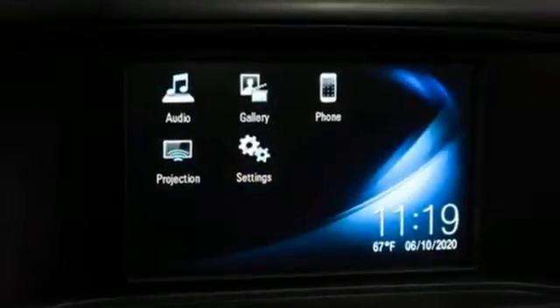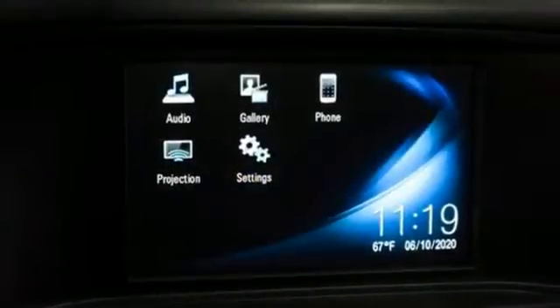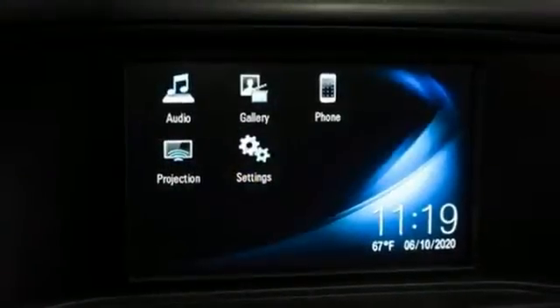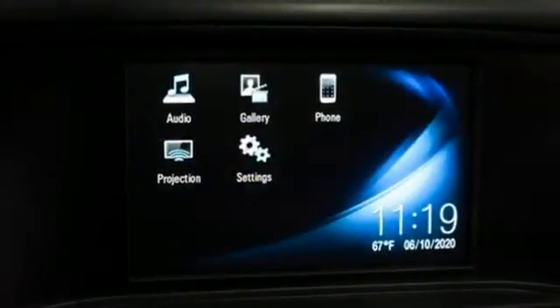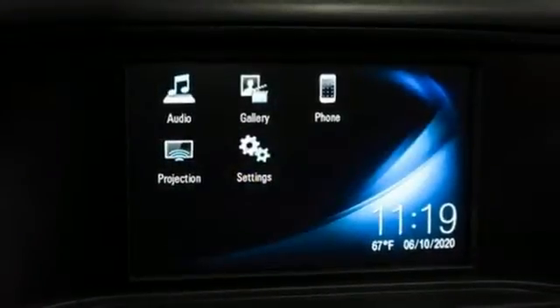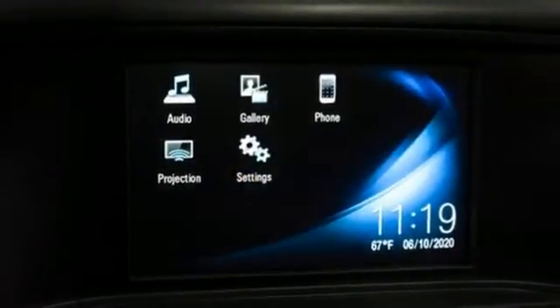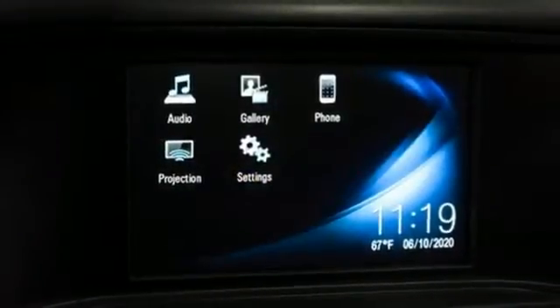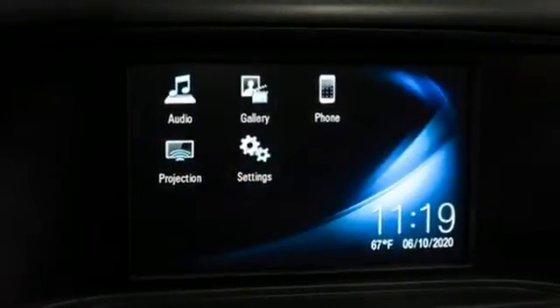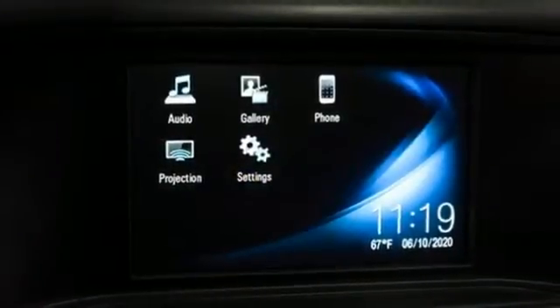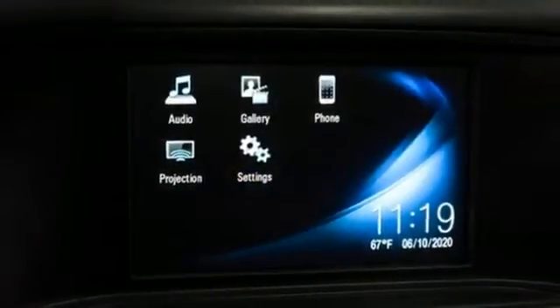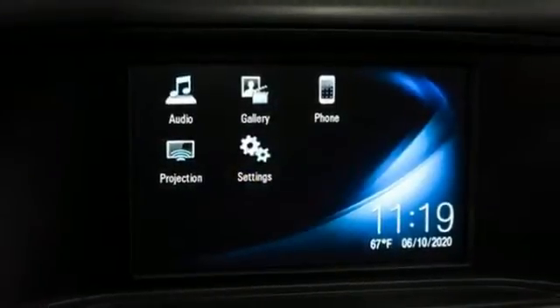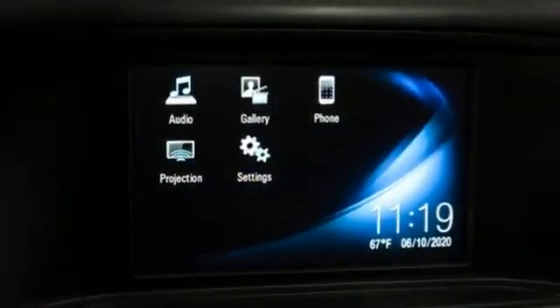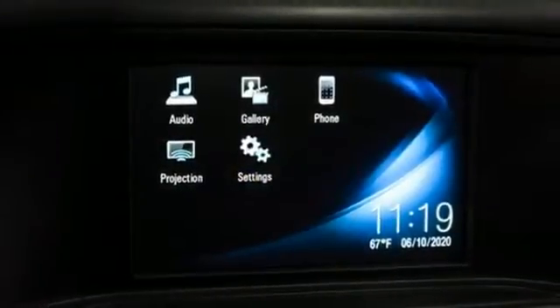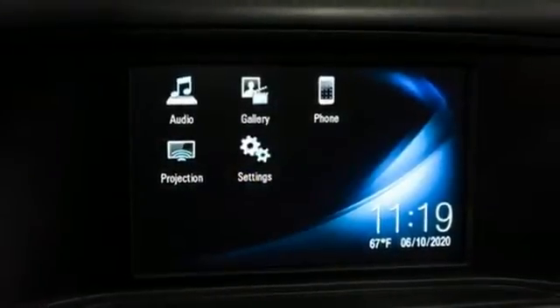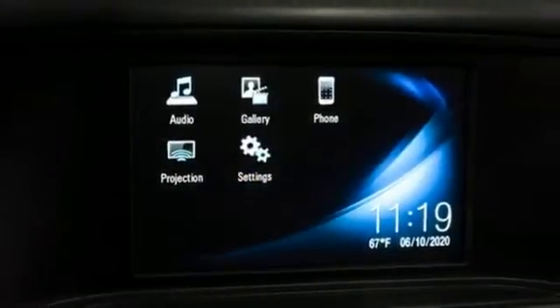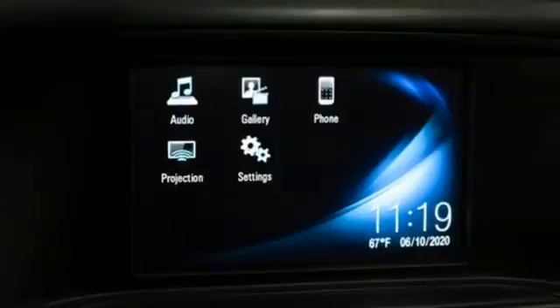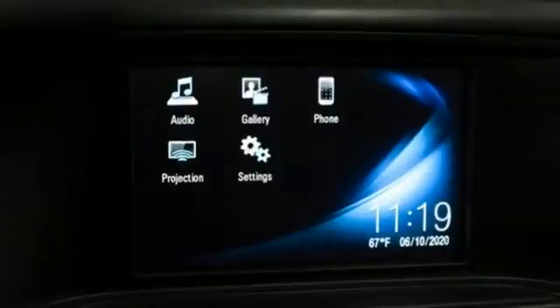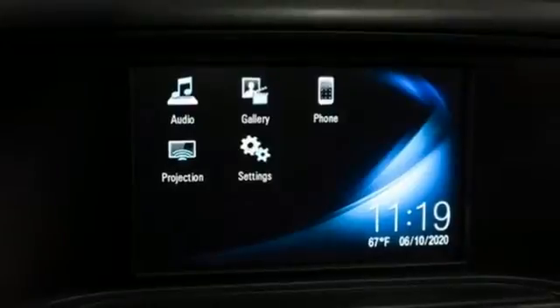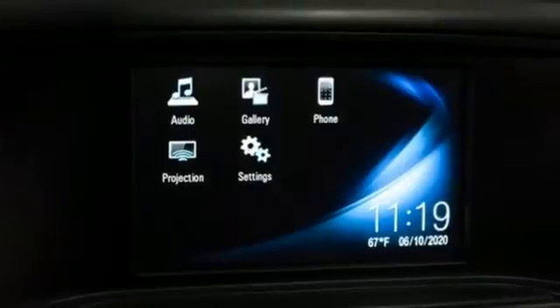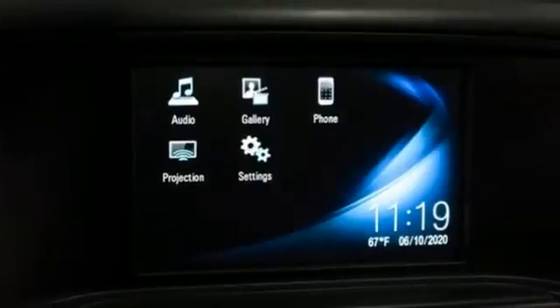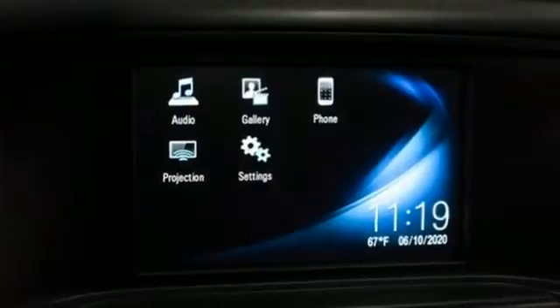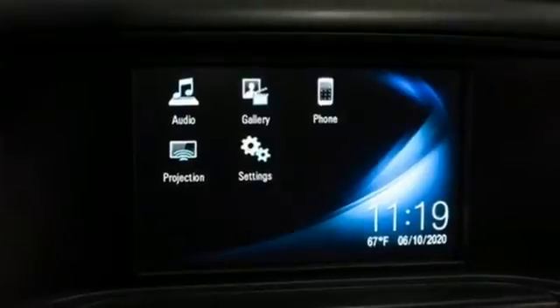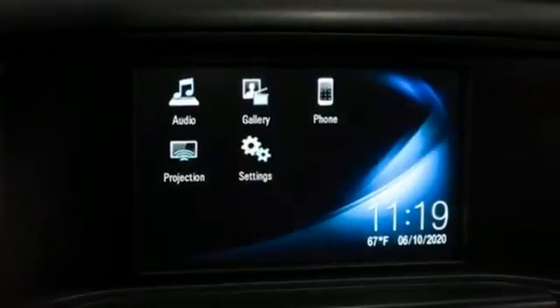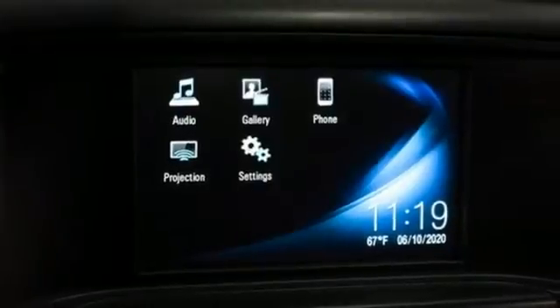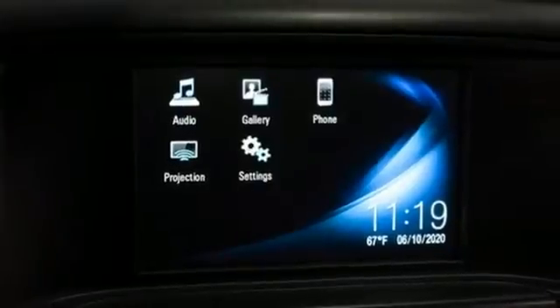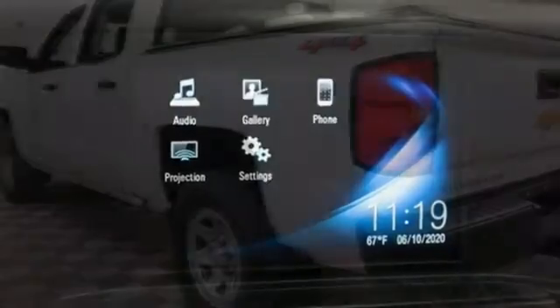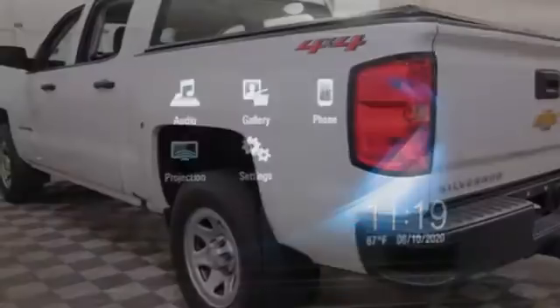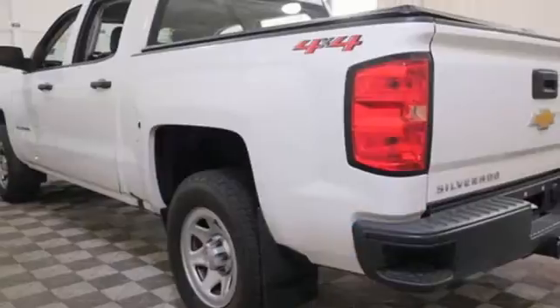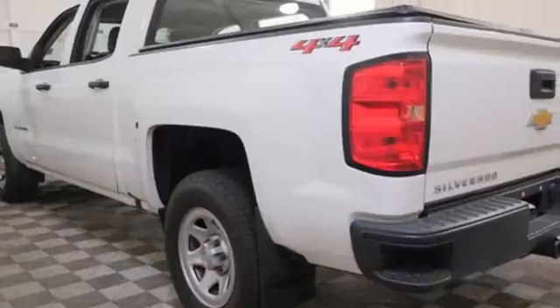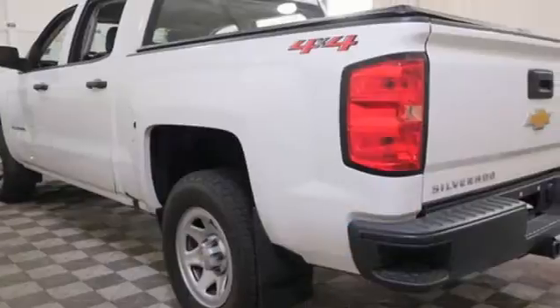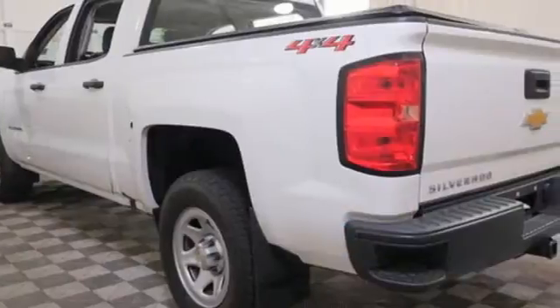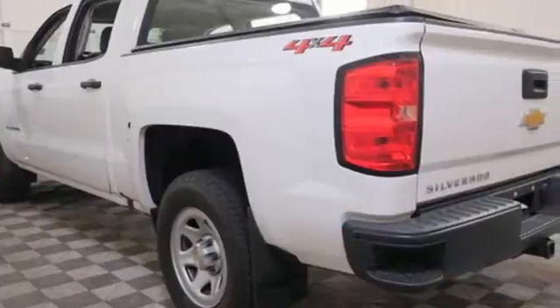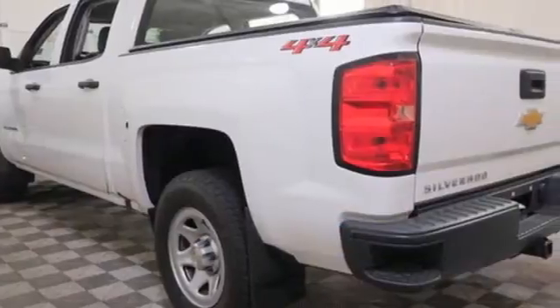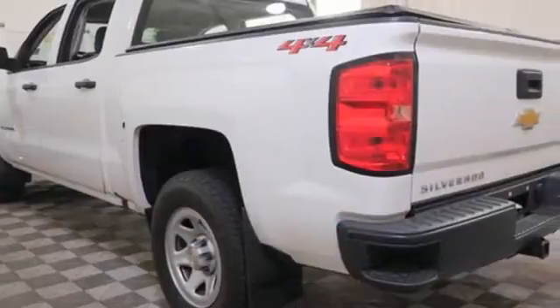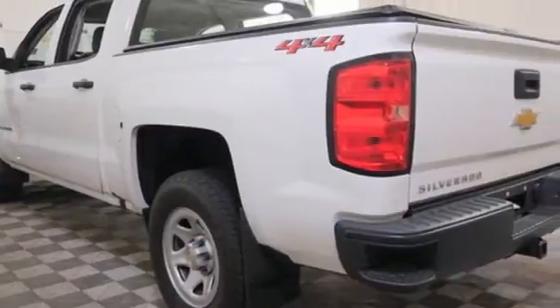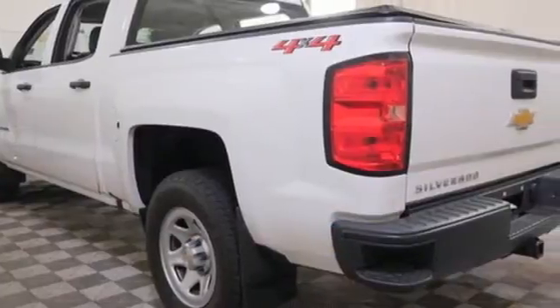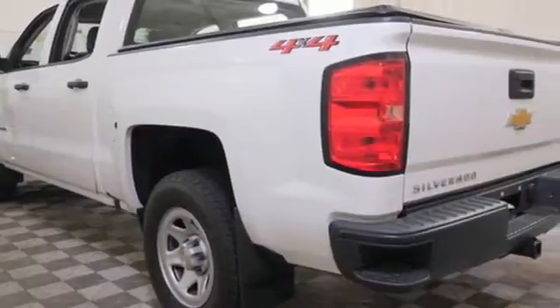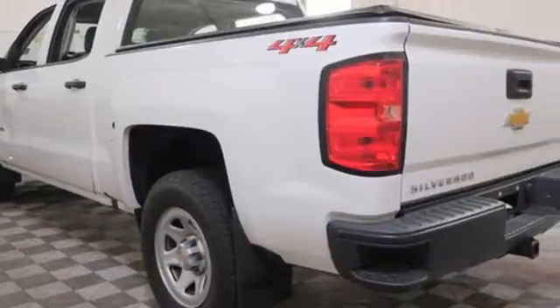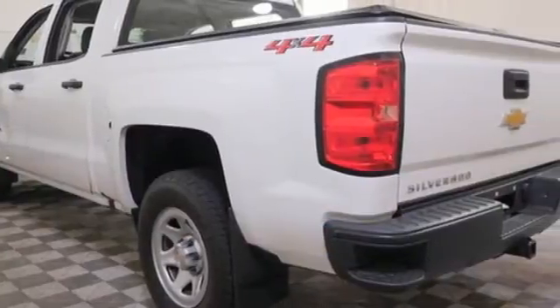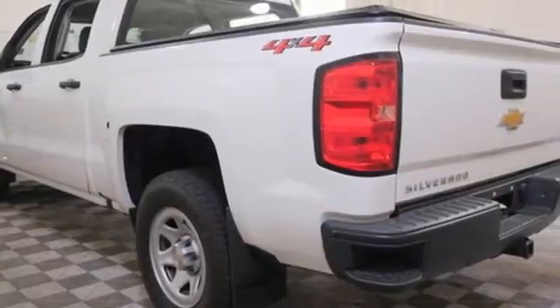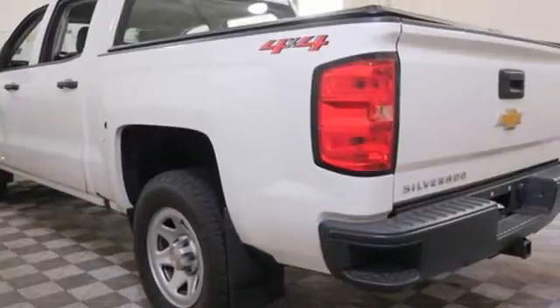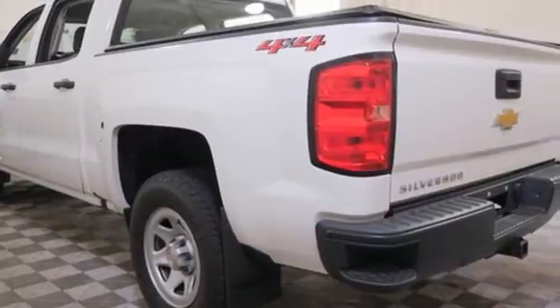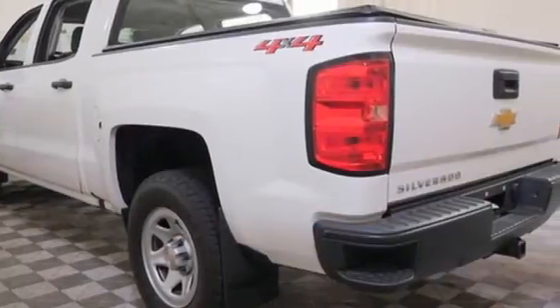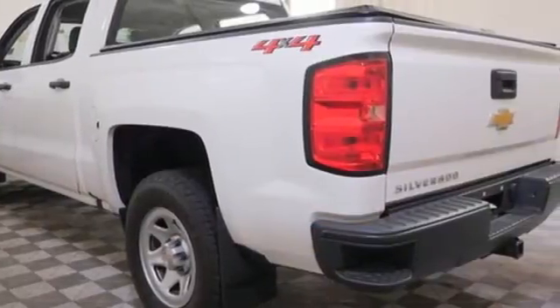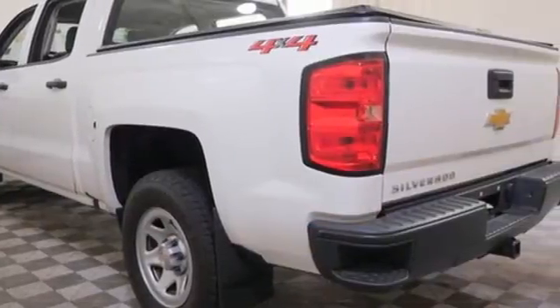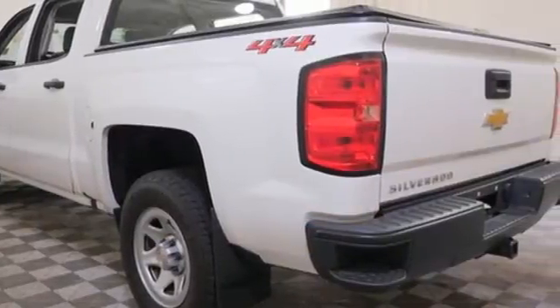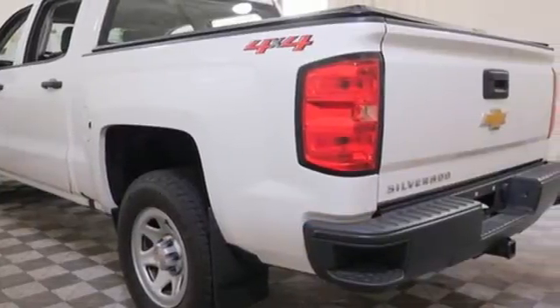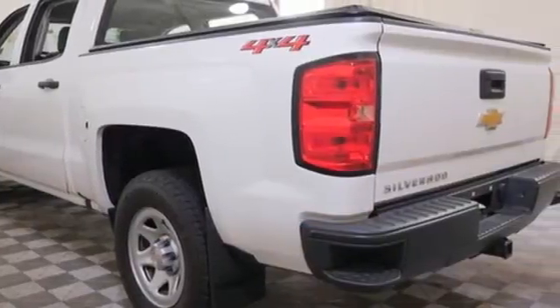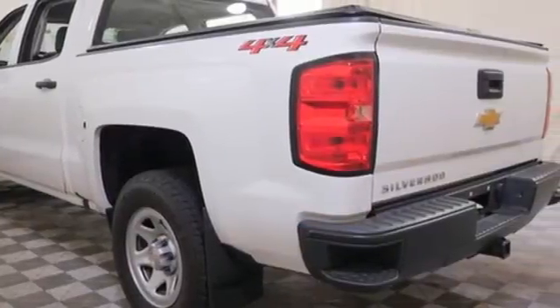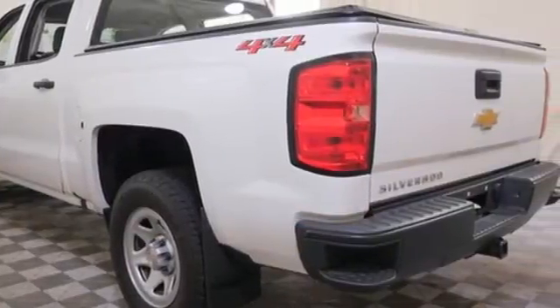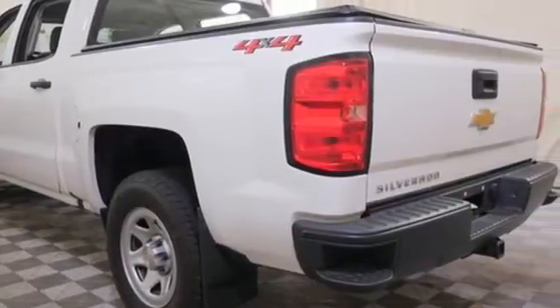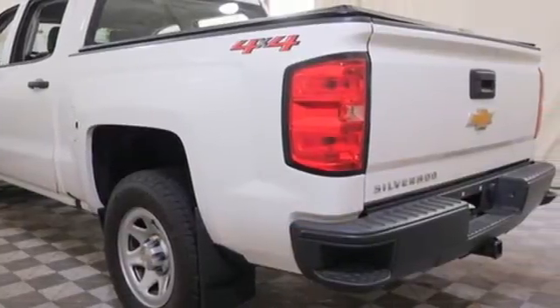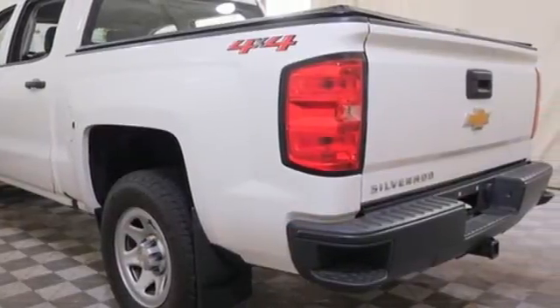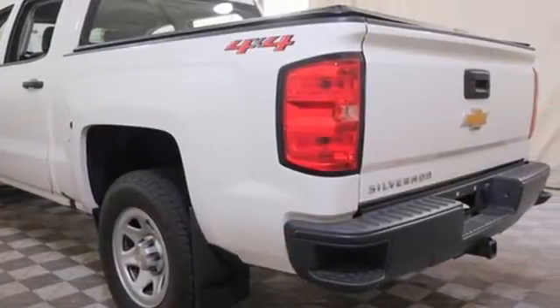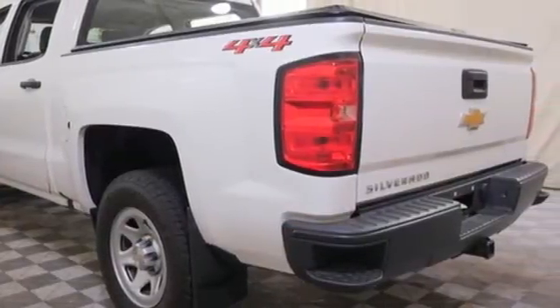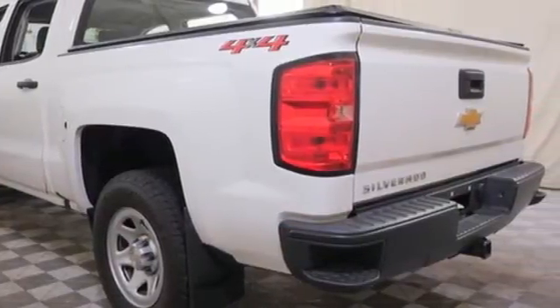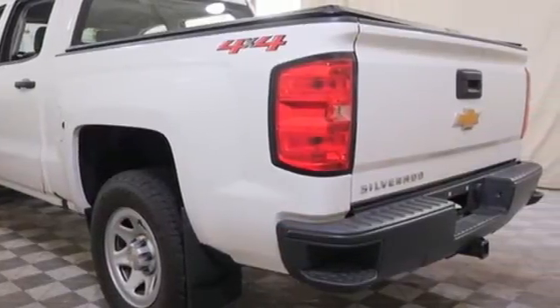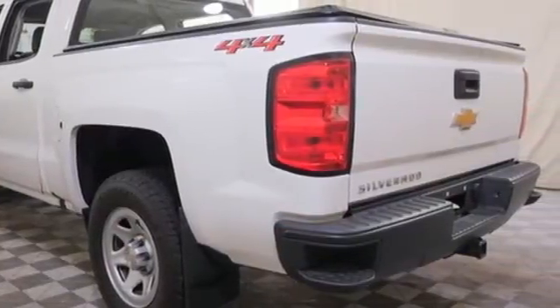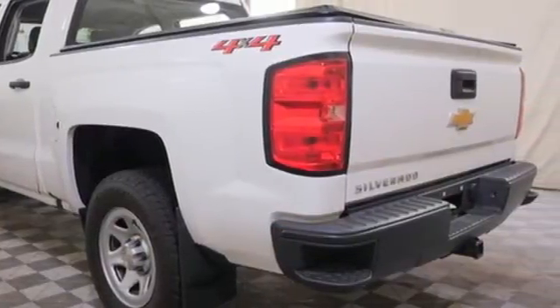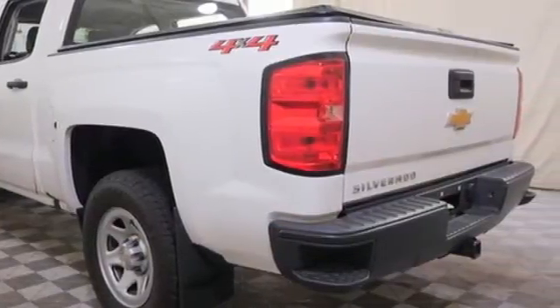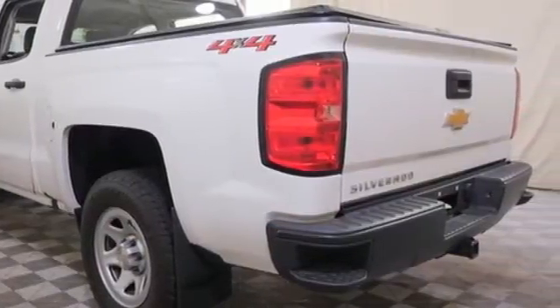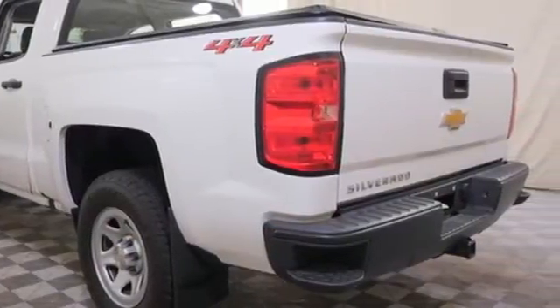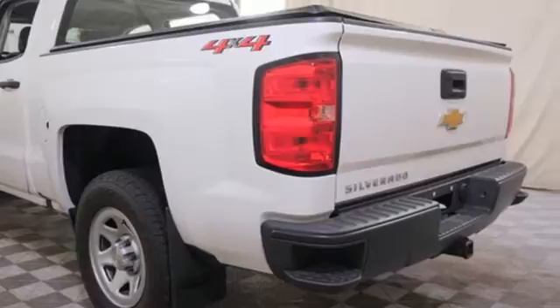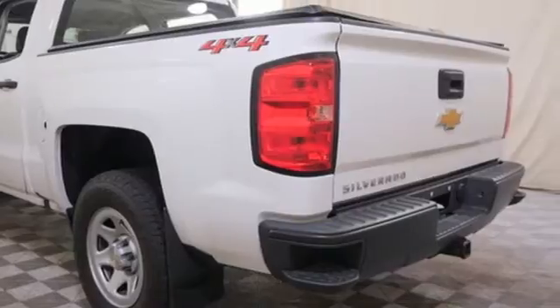There's more than a century of ingenuity and significance in every Chevy. Stop in for a test drive and make it yours today.